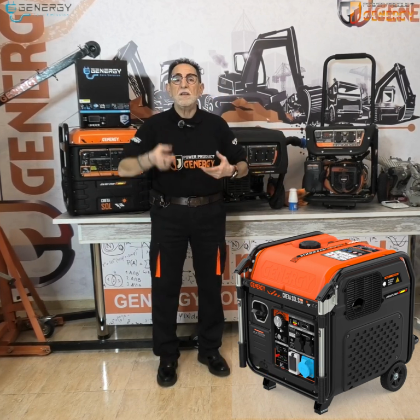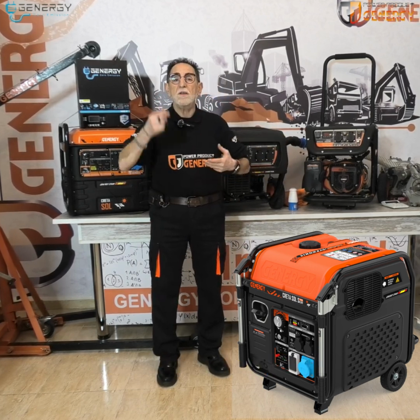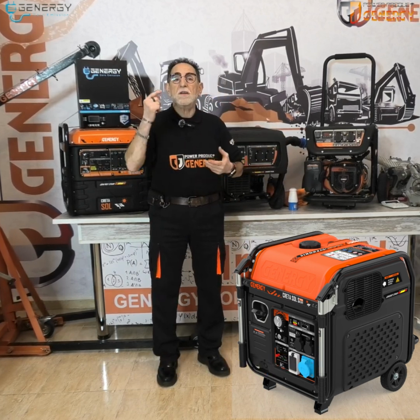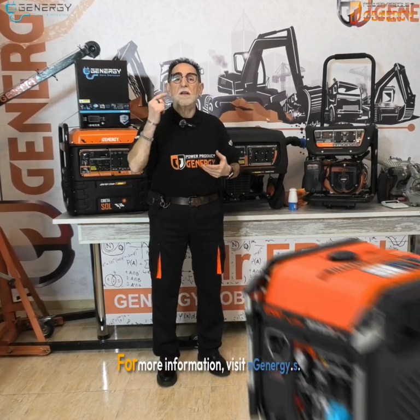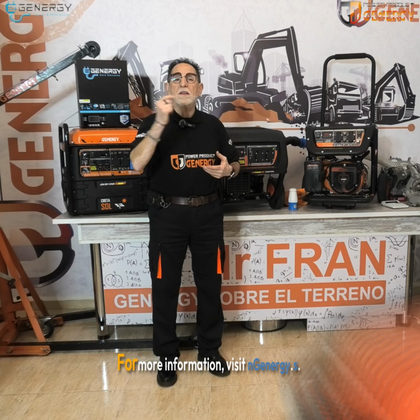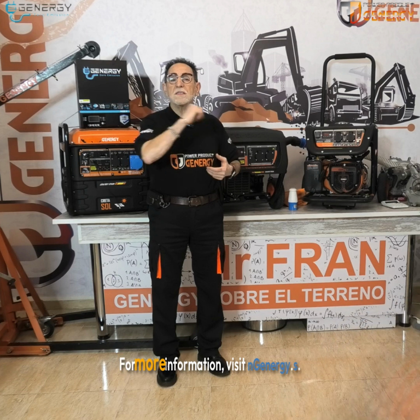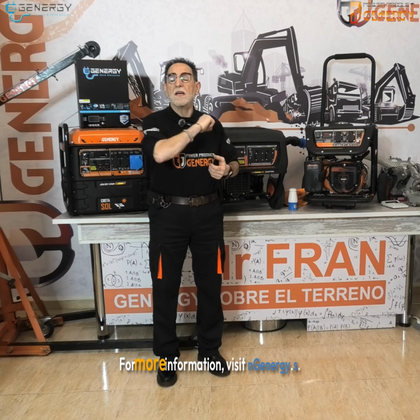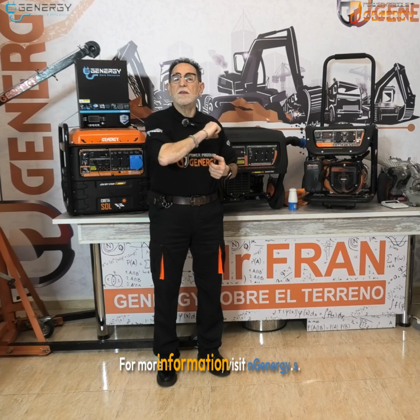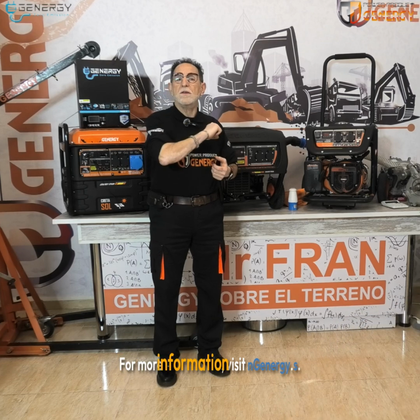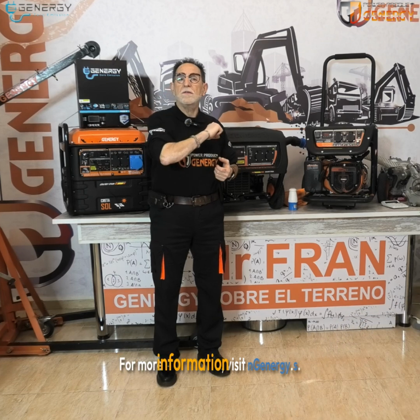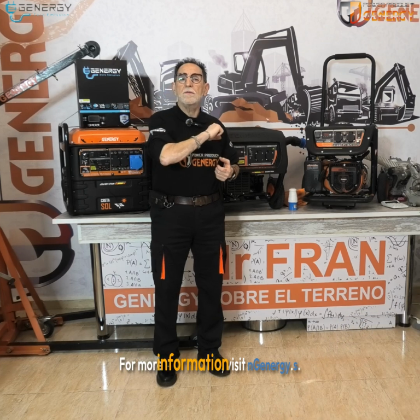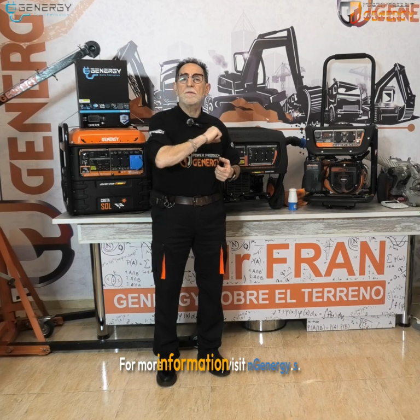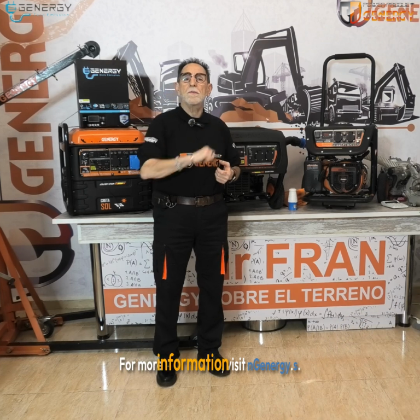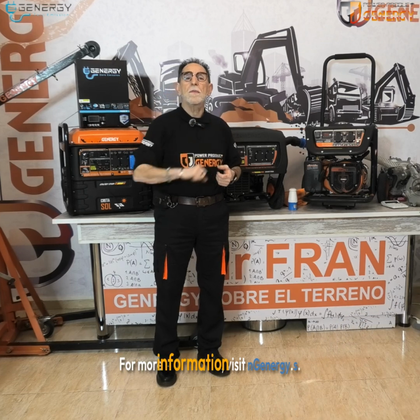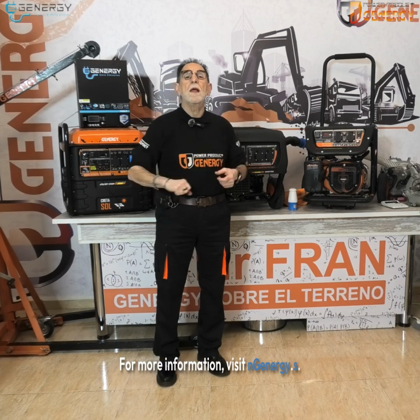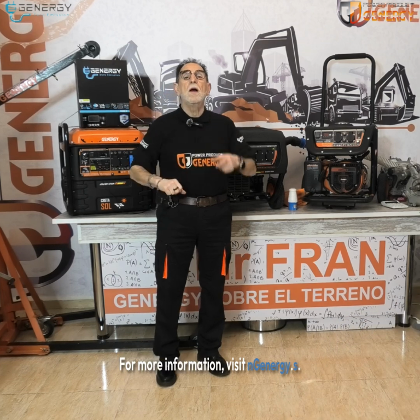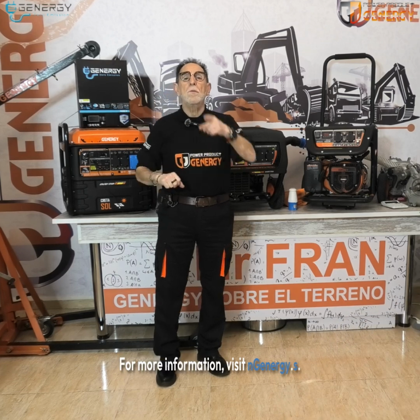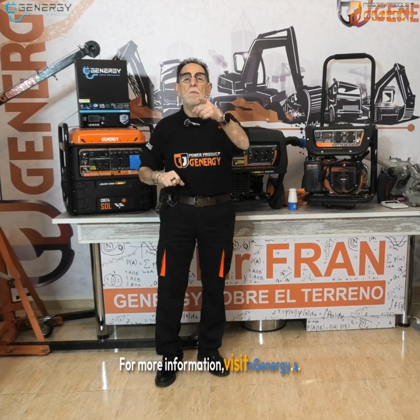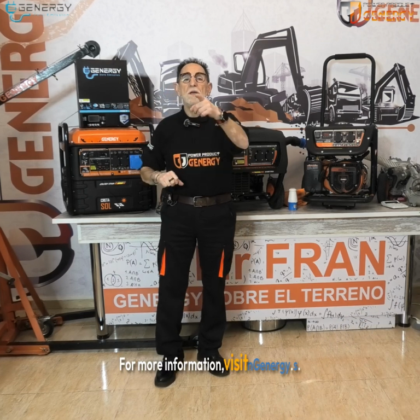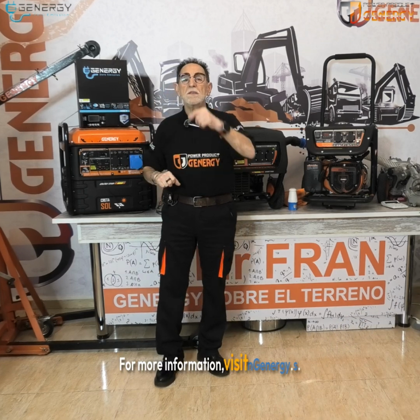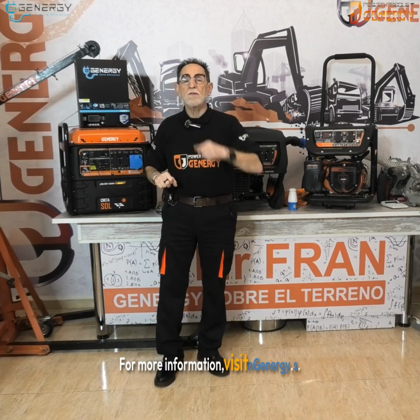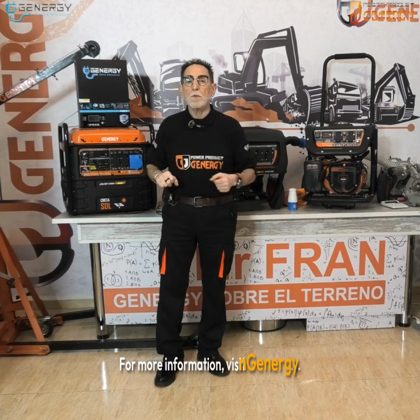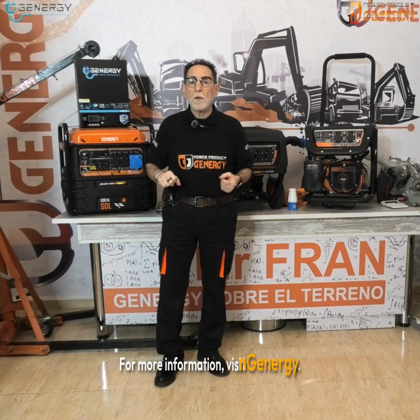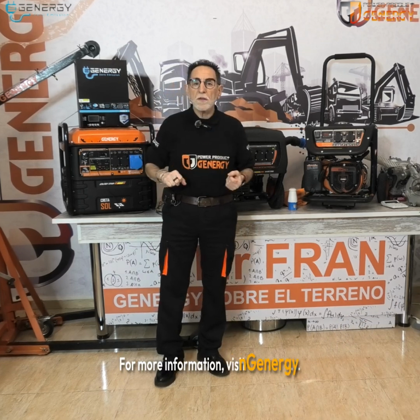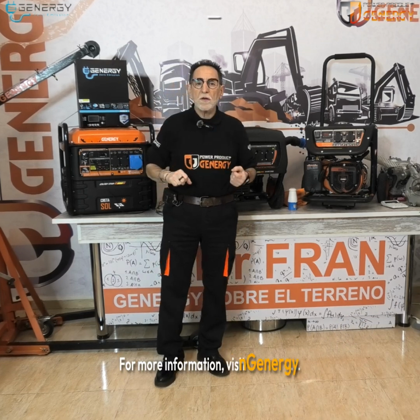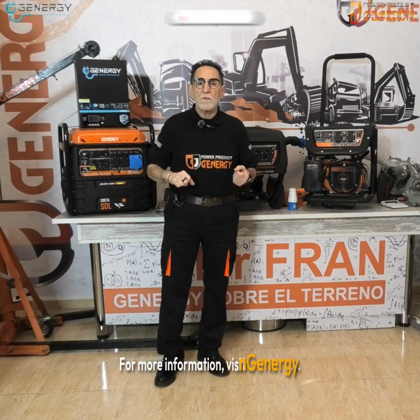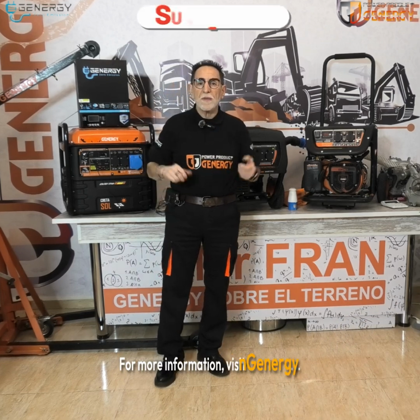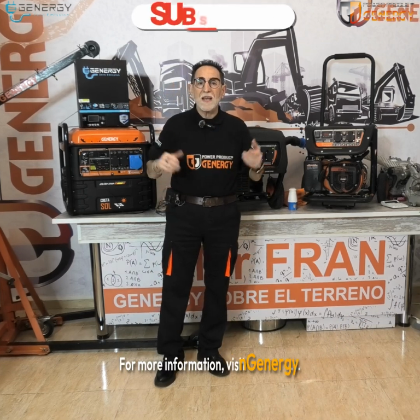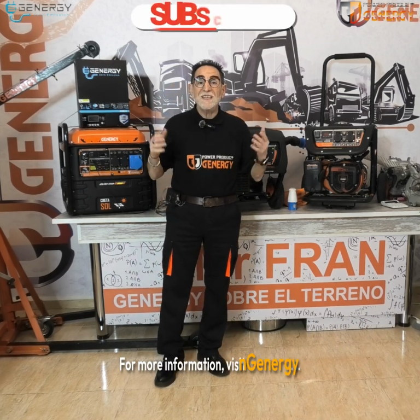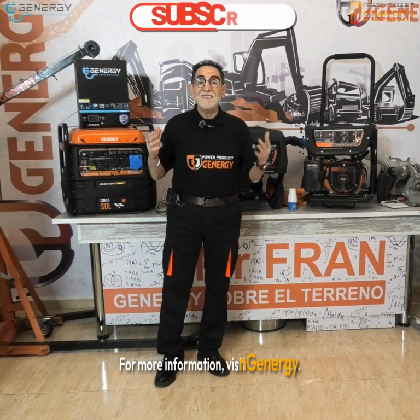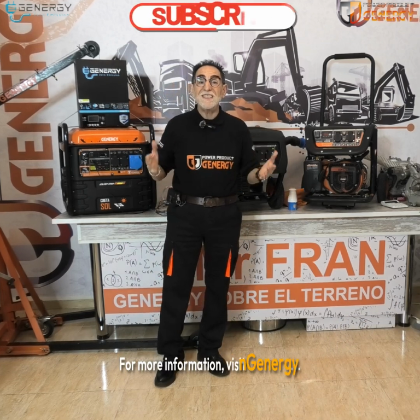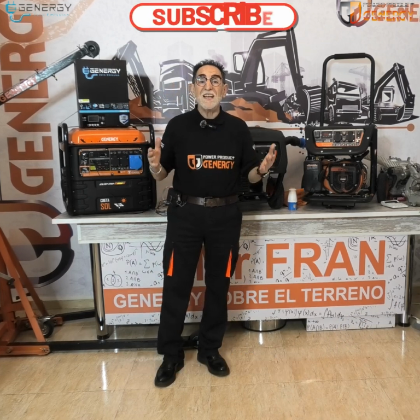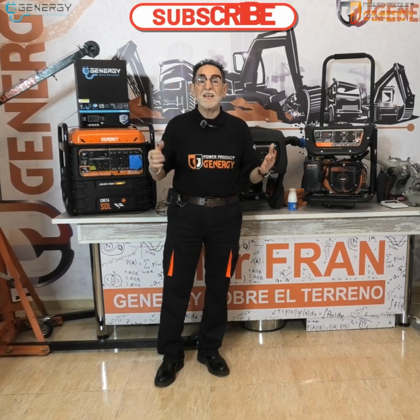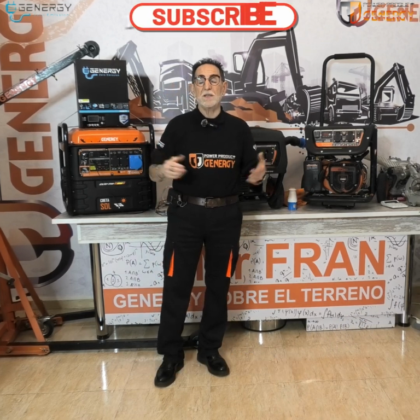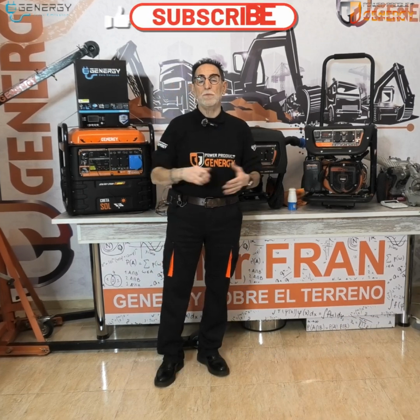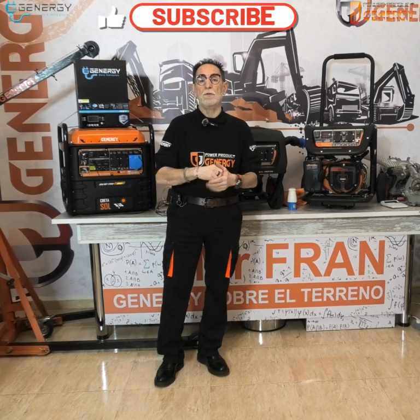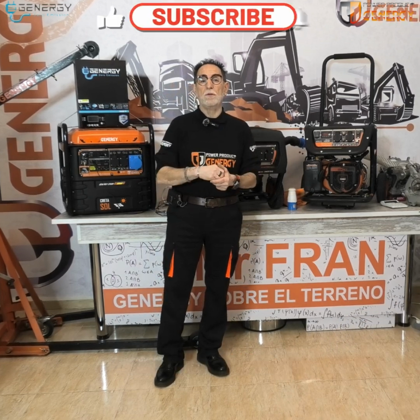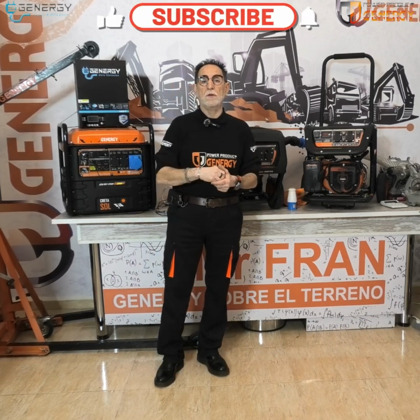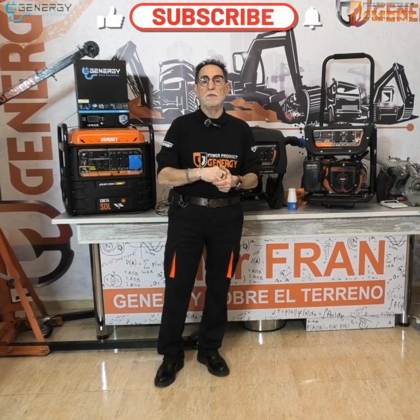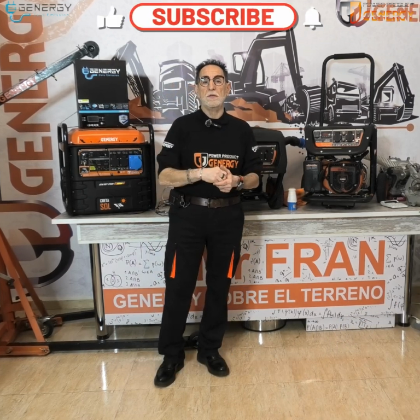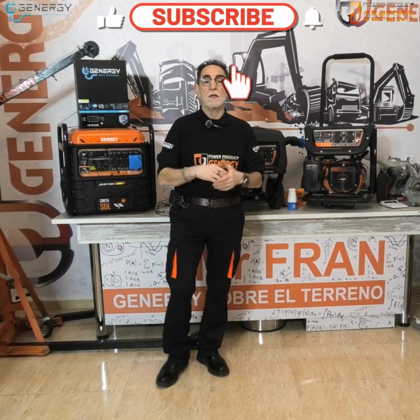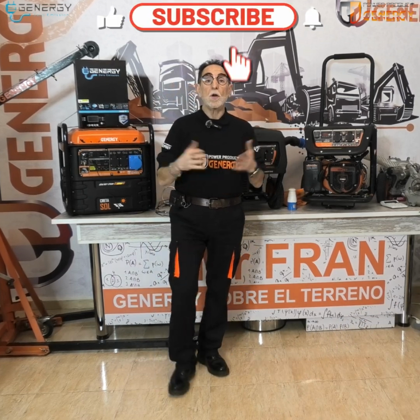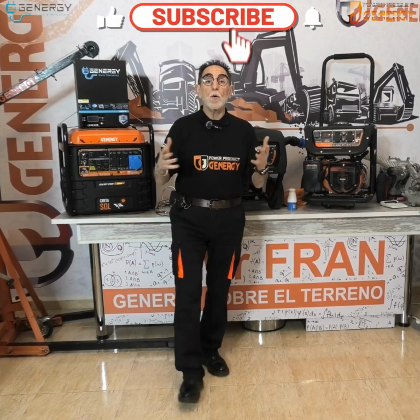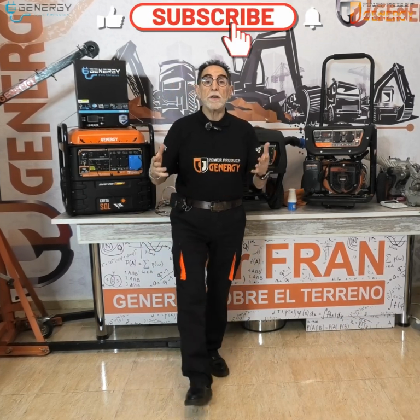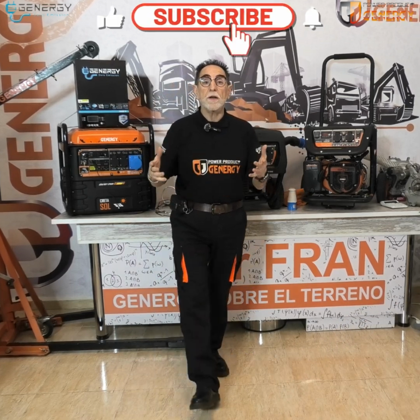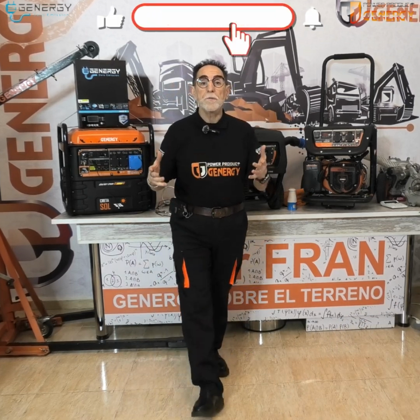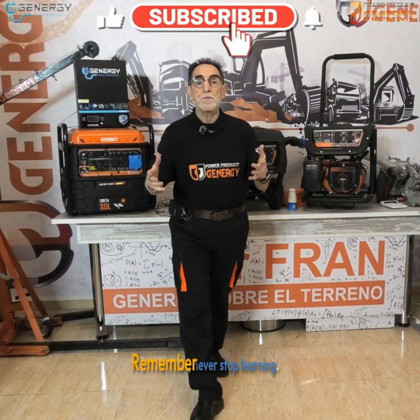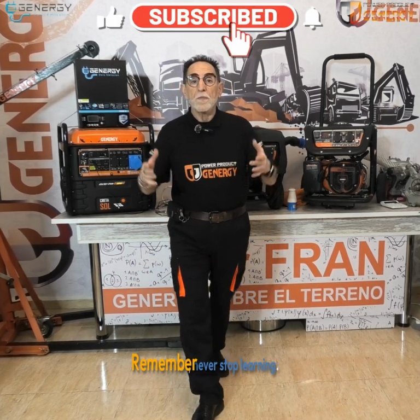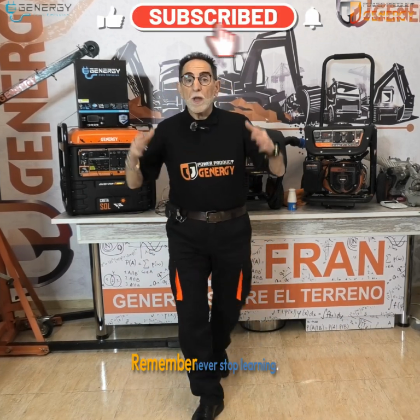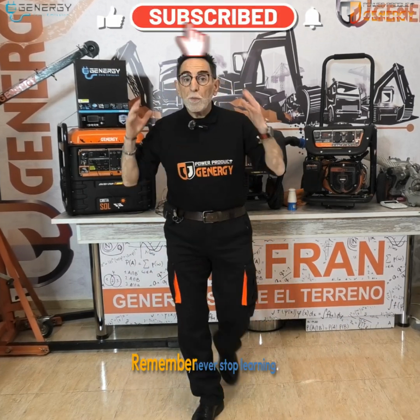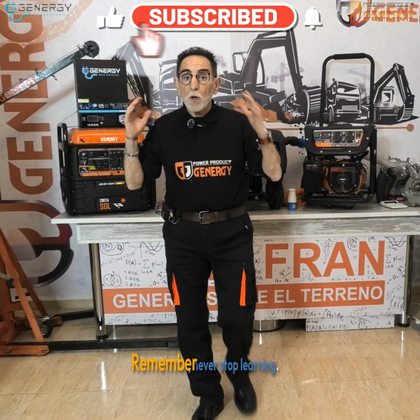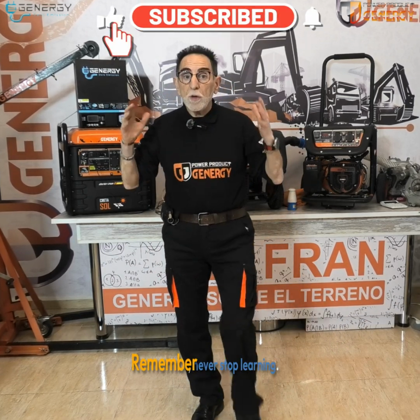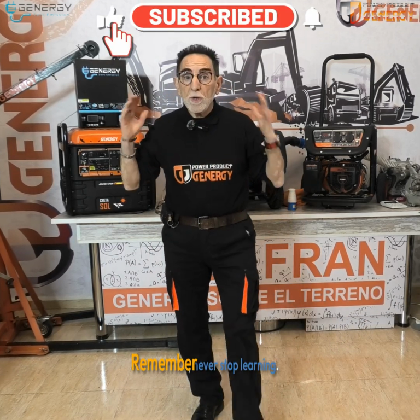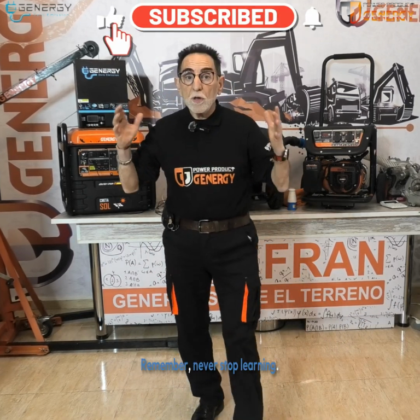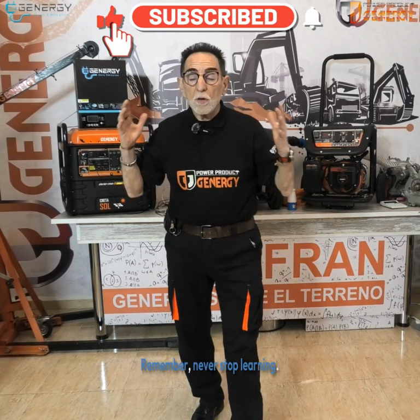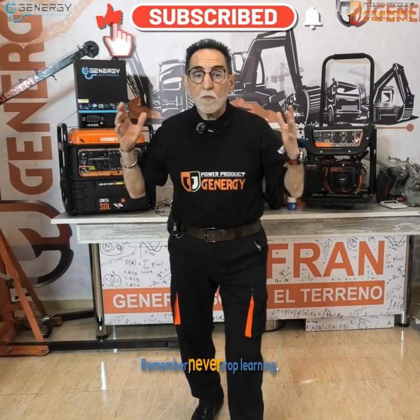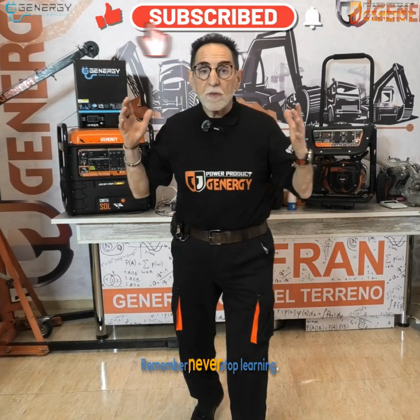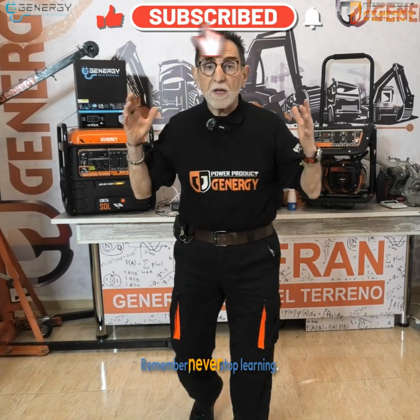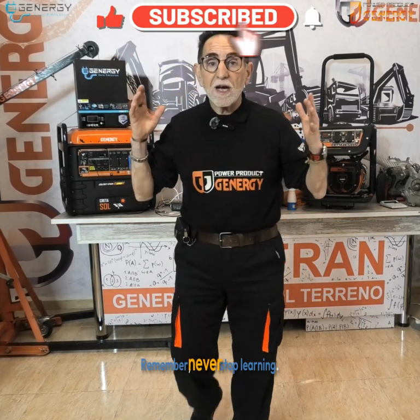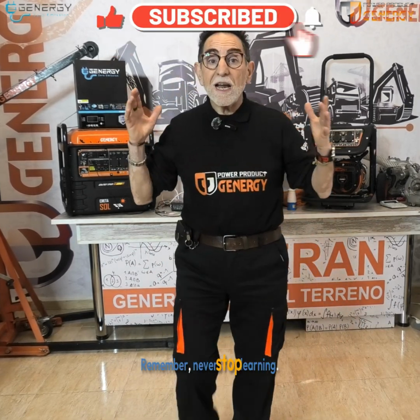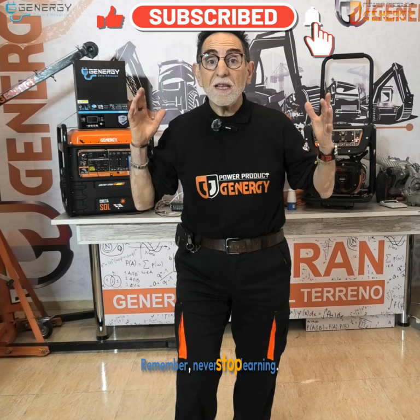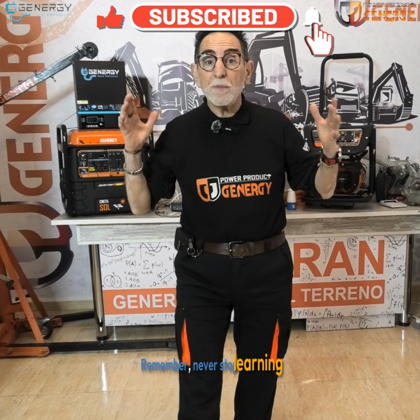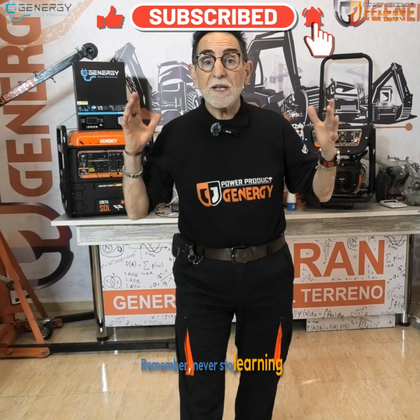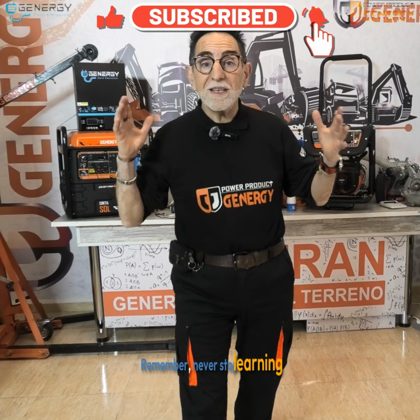For more information, visit ngenergy.es. Remember, never stop learning.